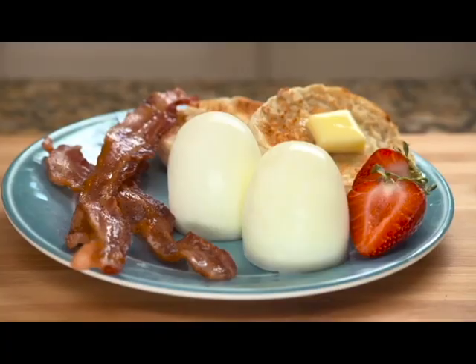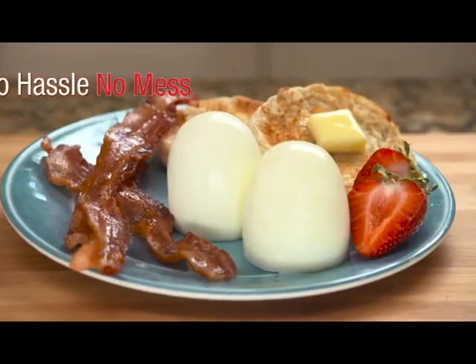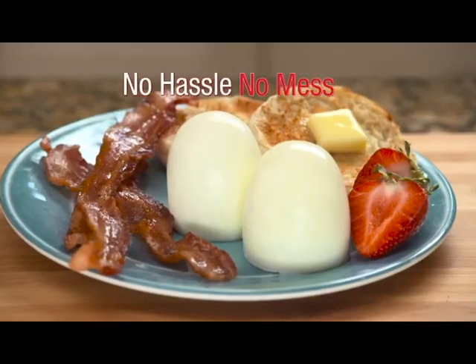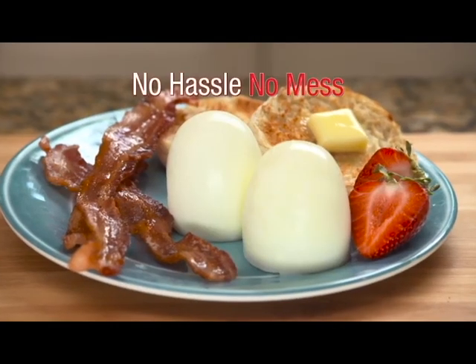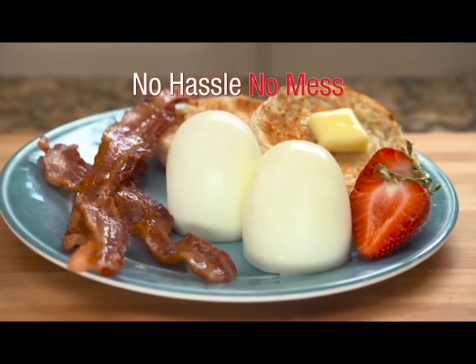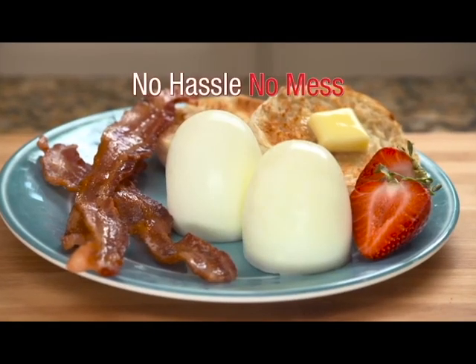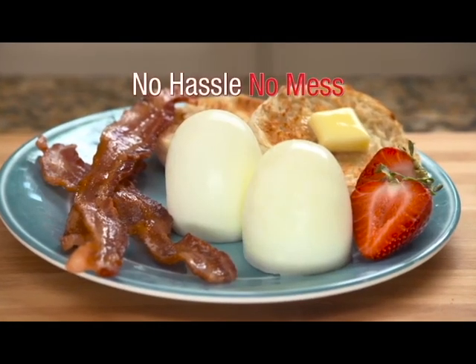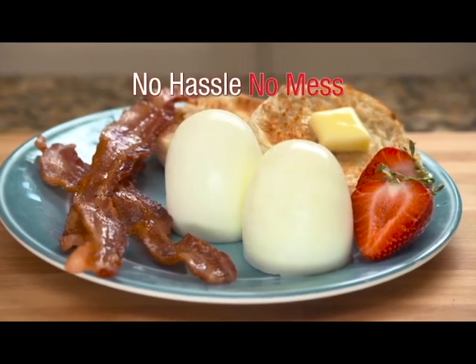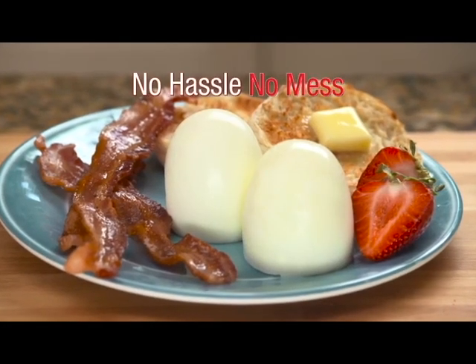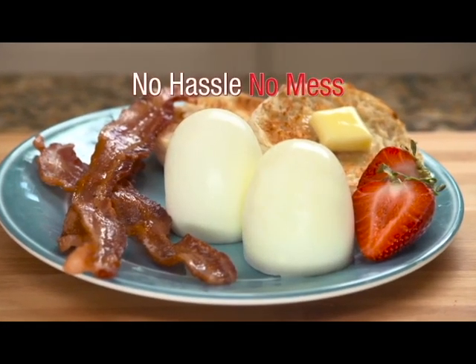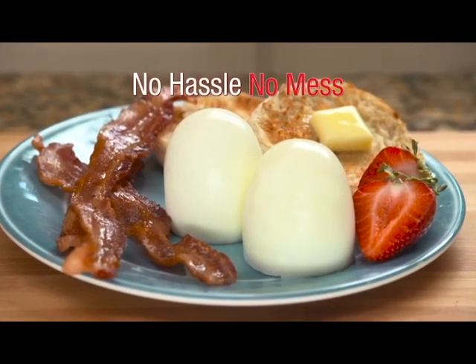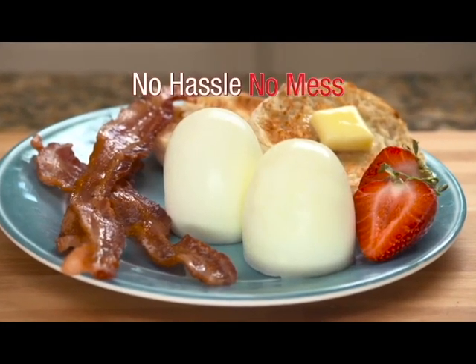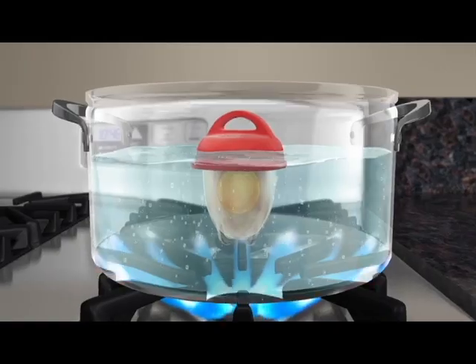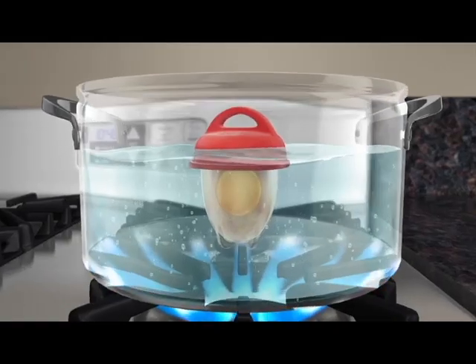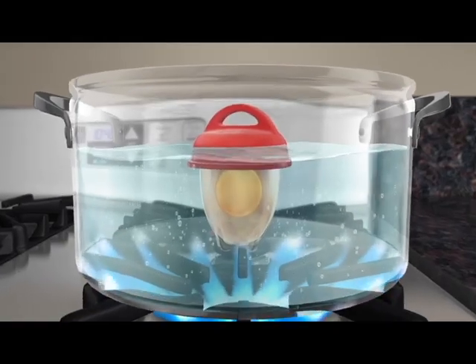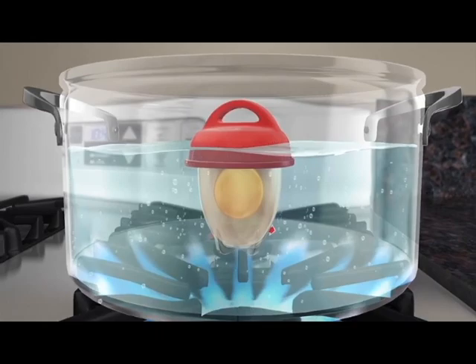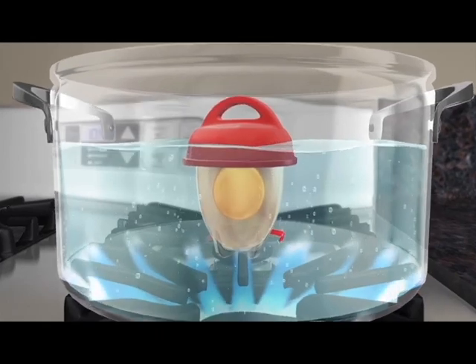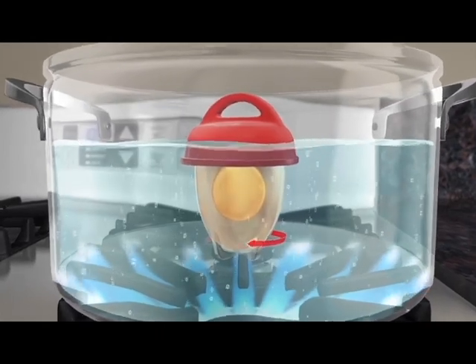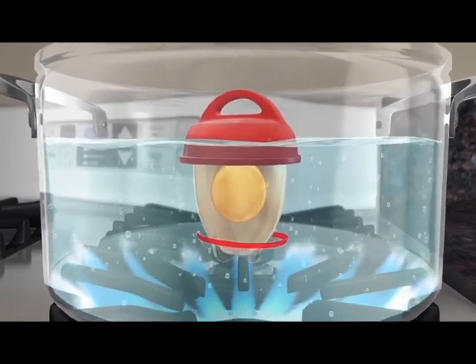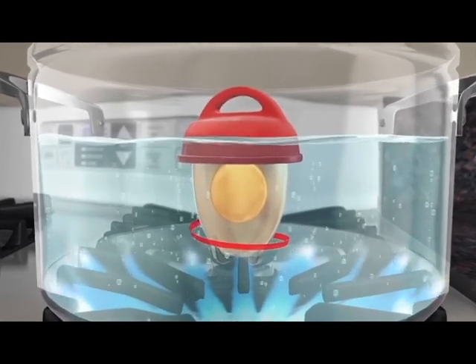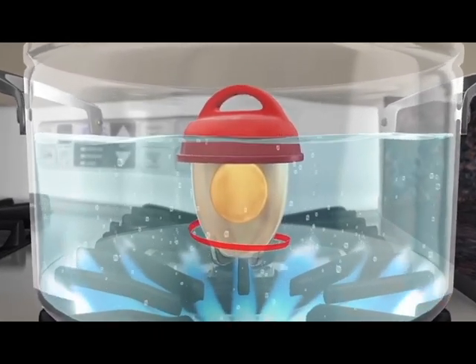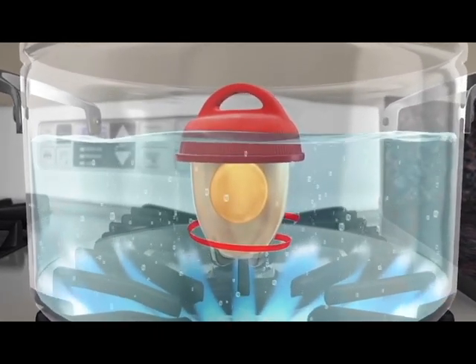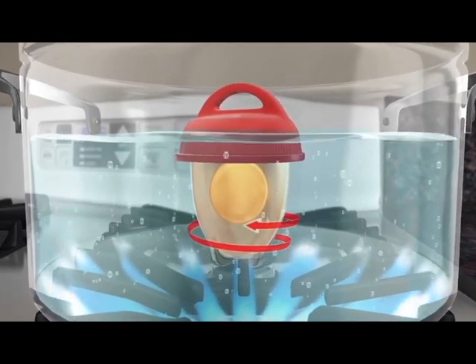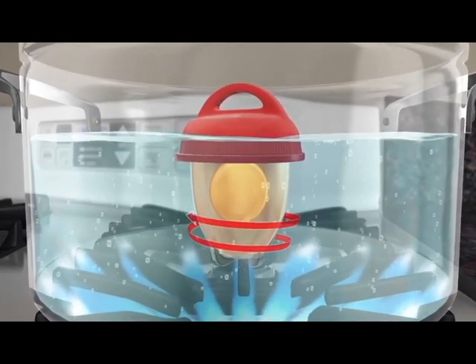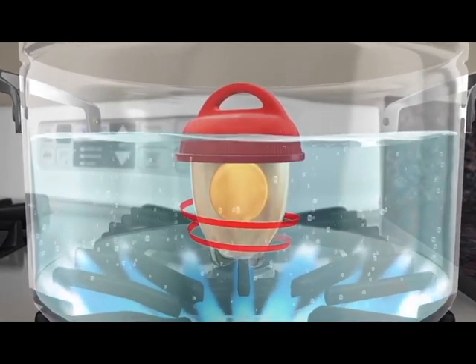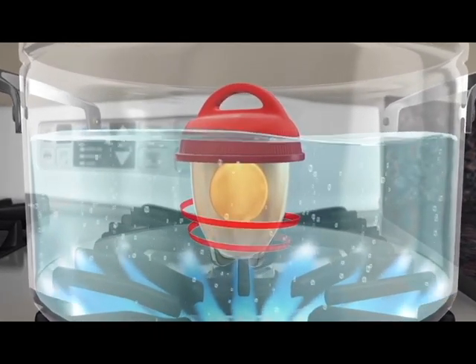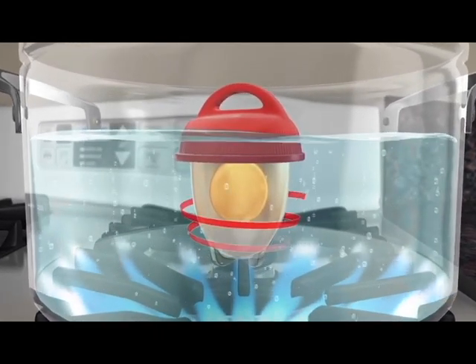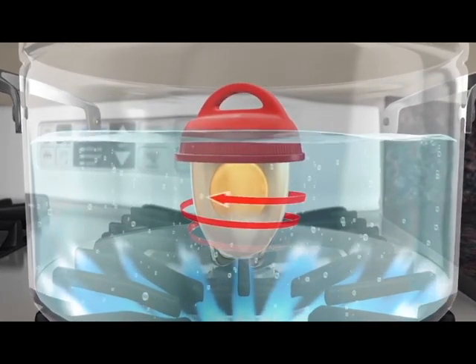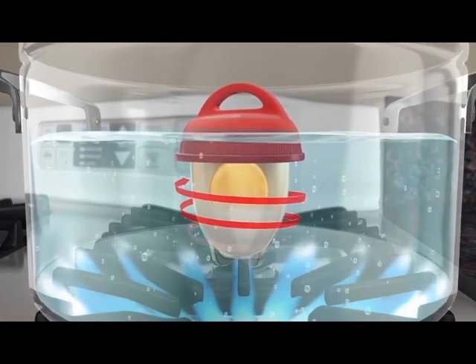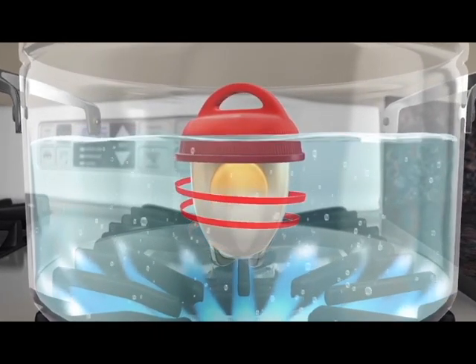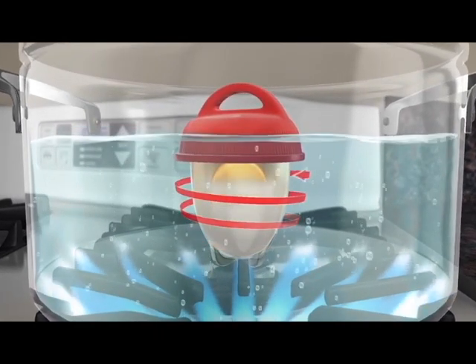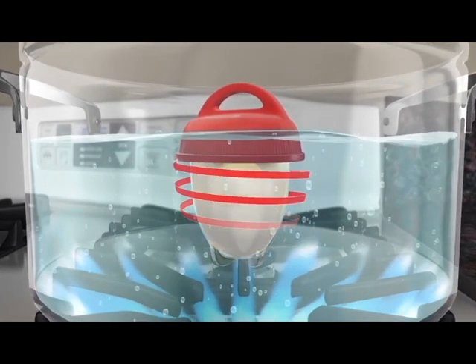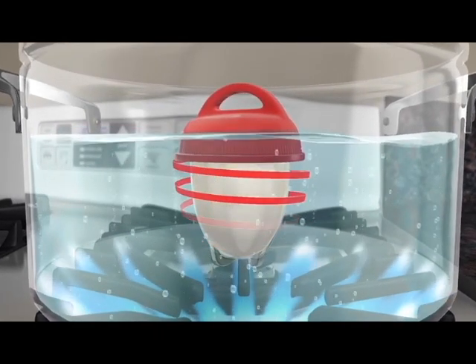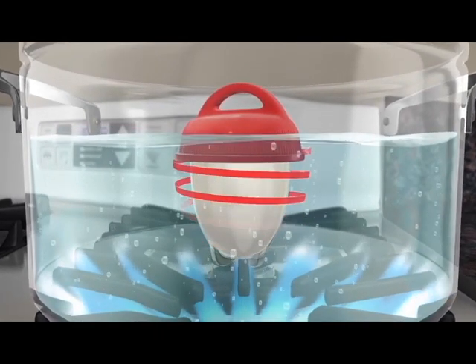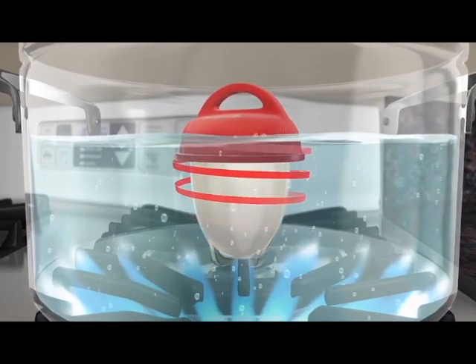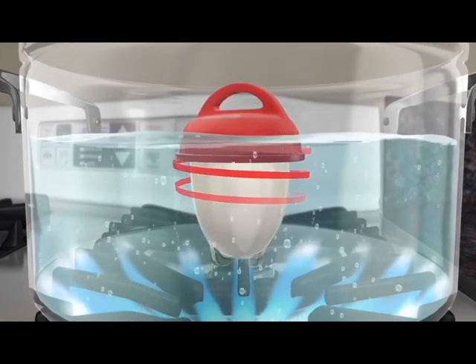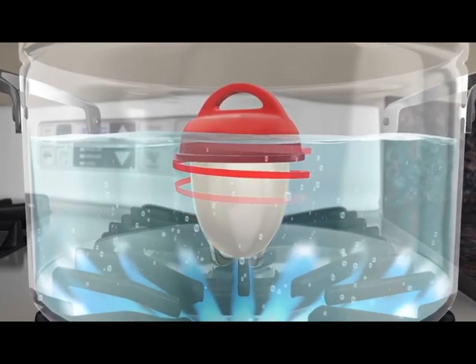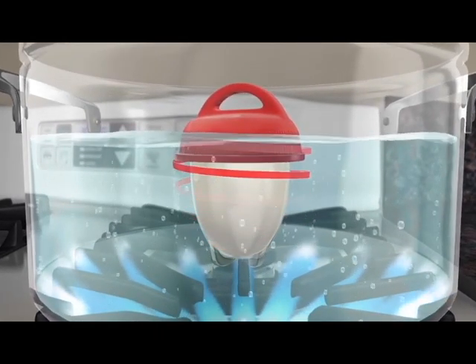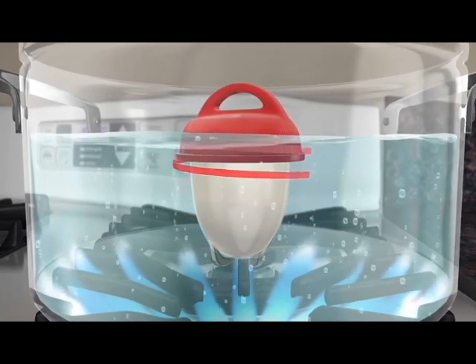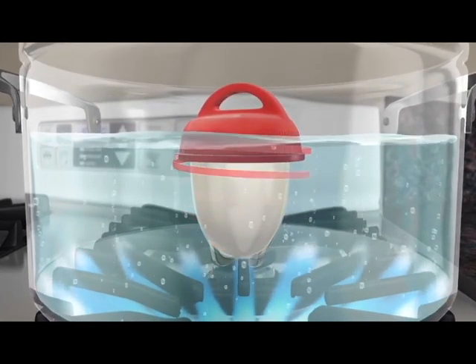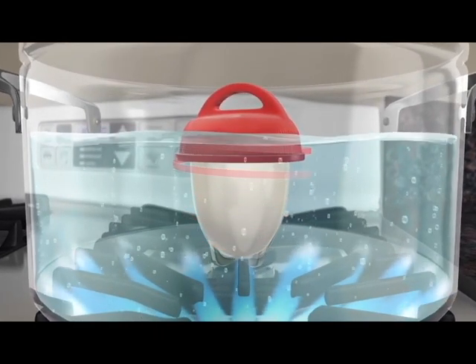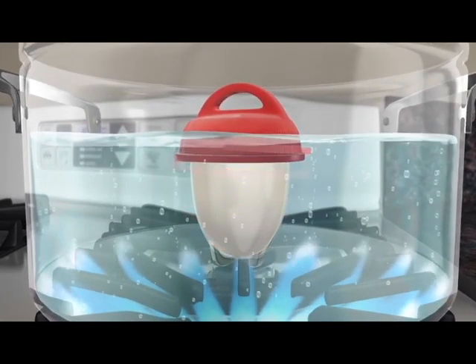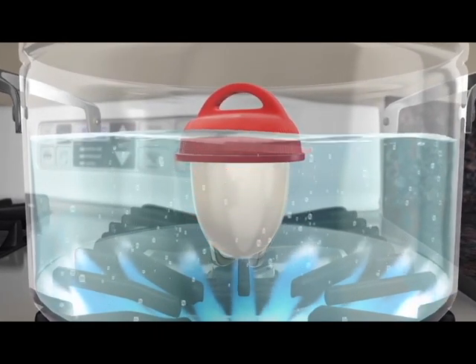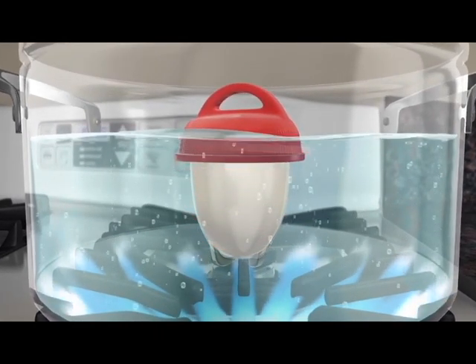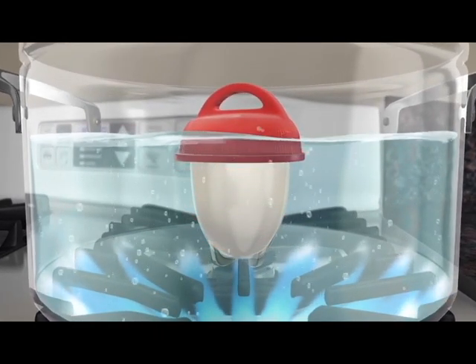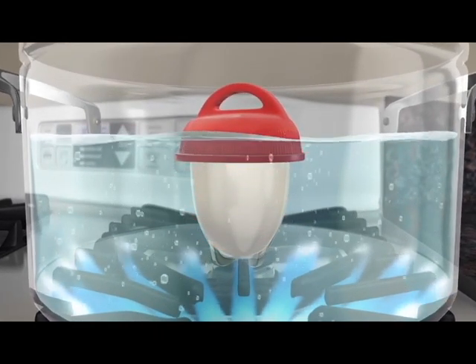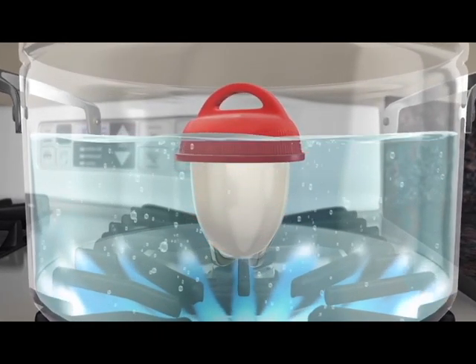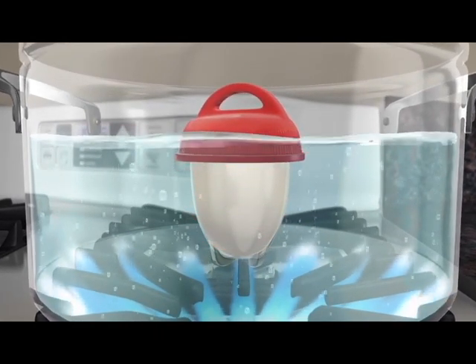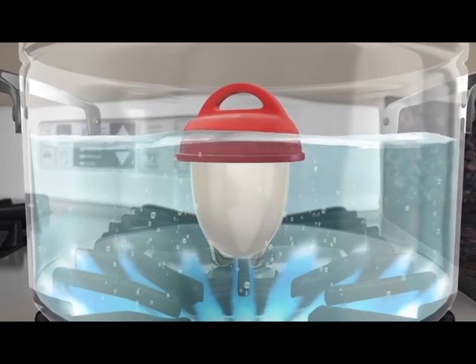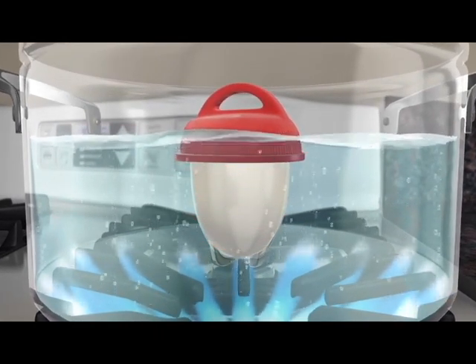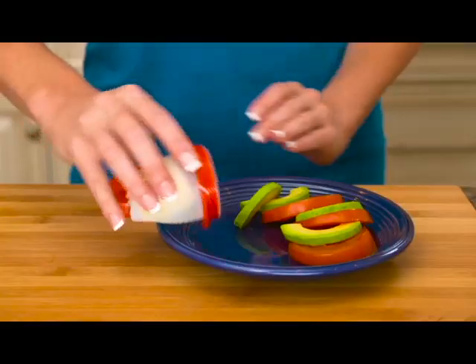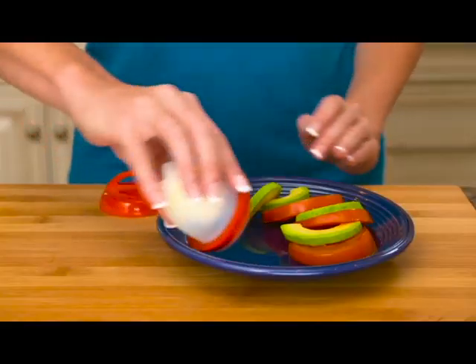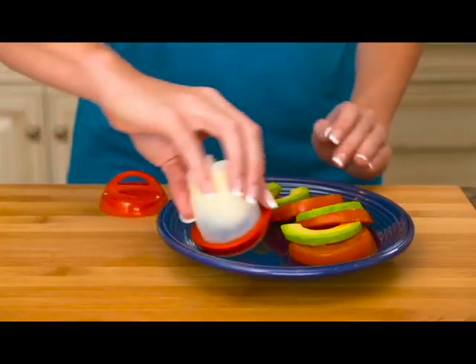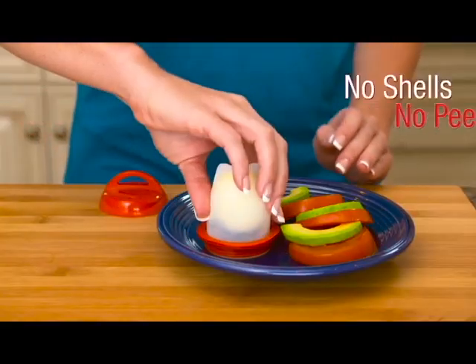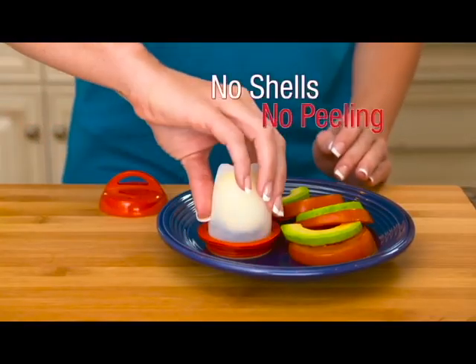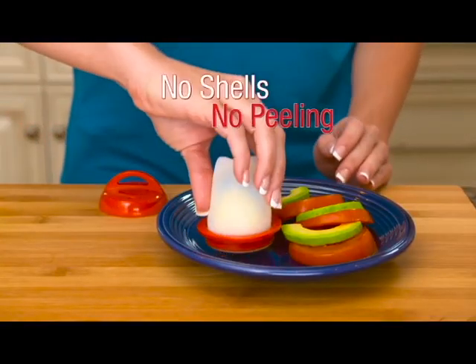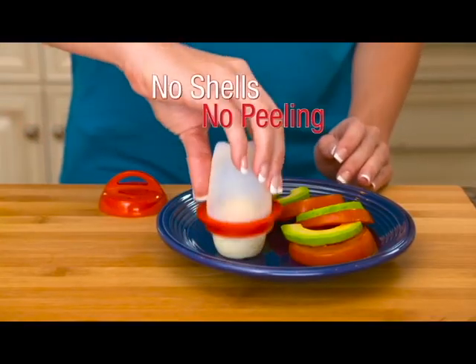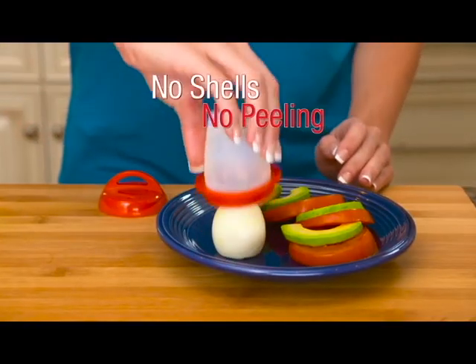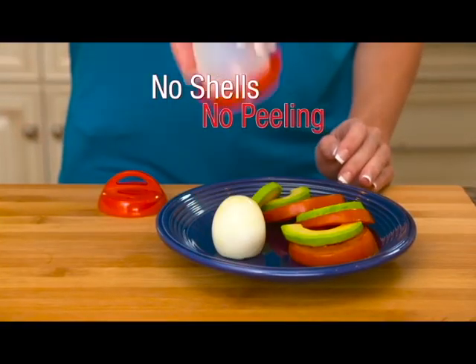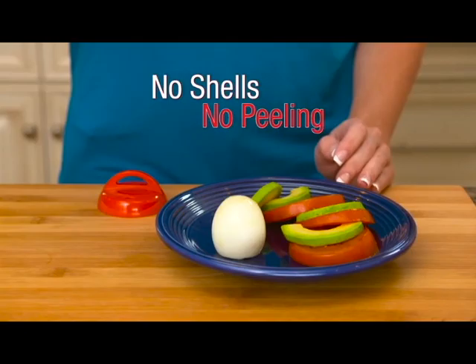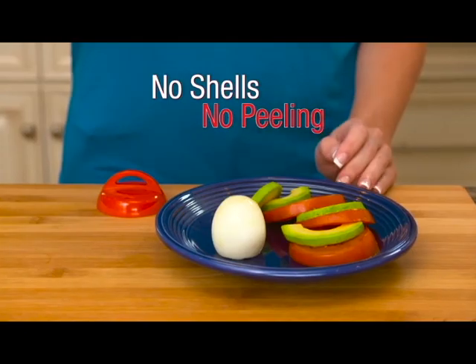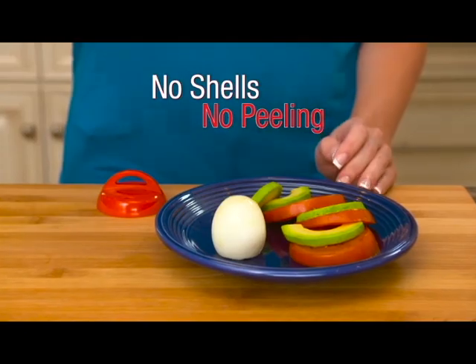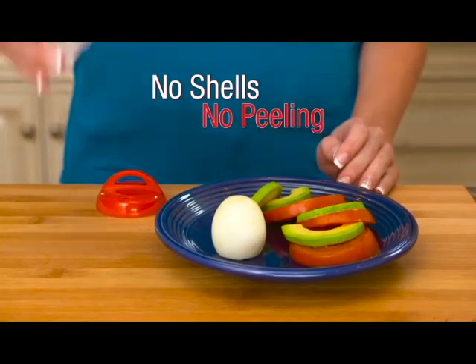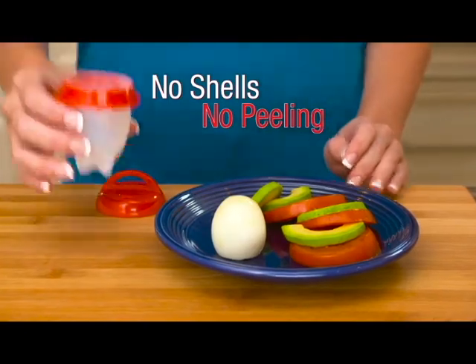No hassle, no mess. The thermodynamic nonstick silicone cooks the egg like it's inside the shell. No broken egg whites and no peeling.